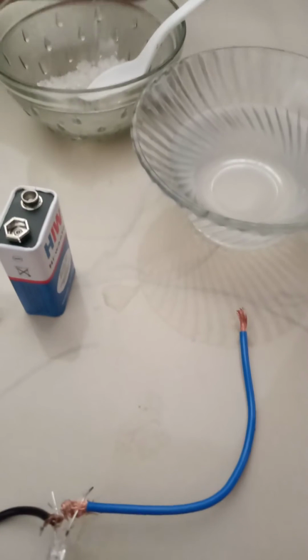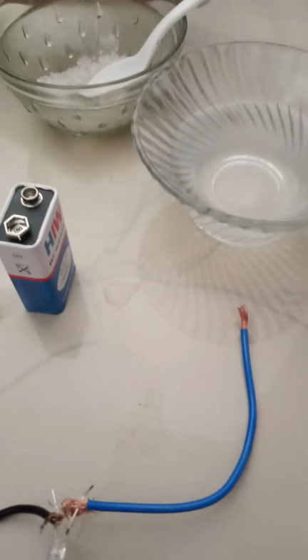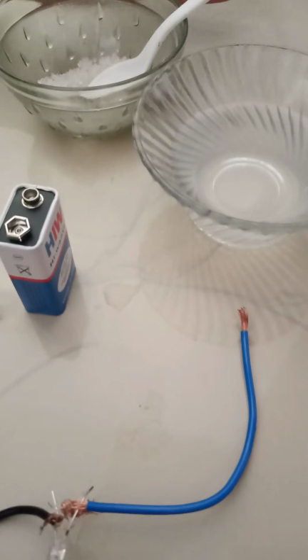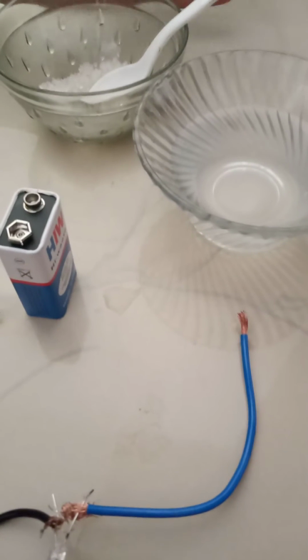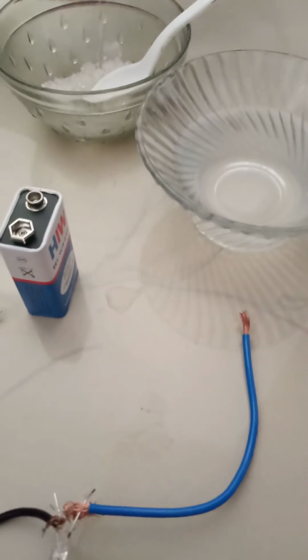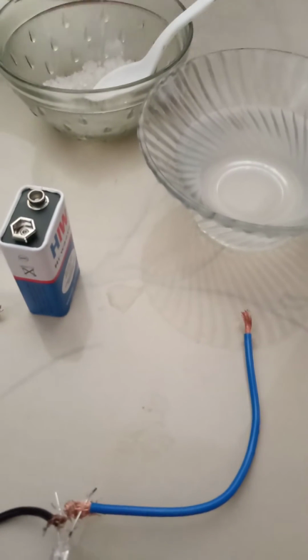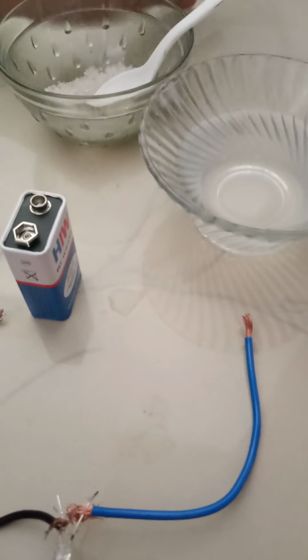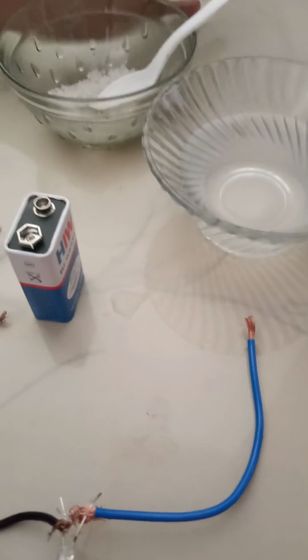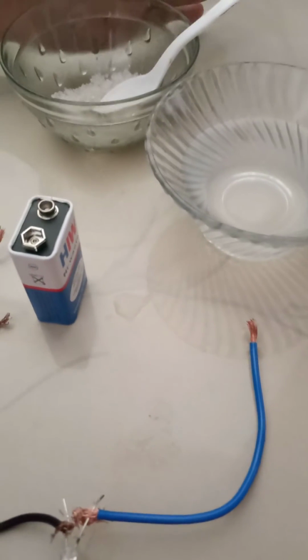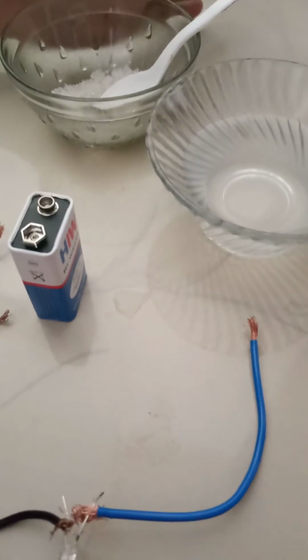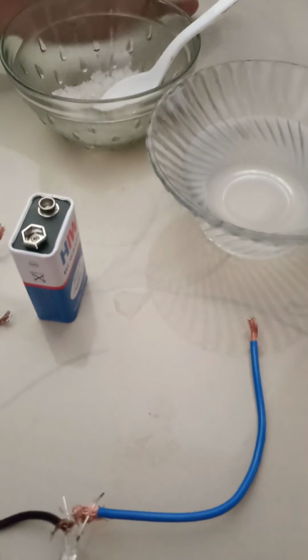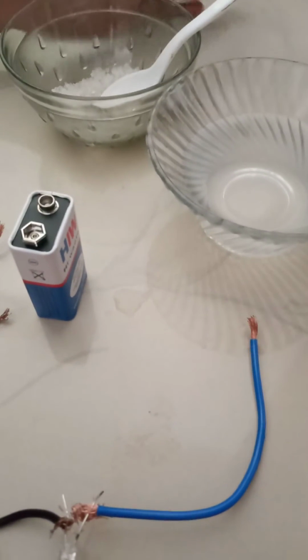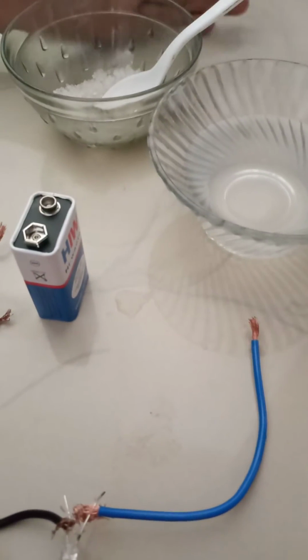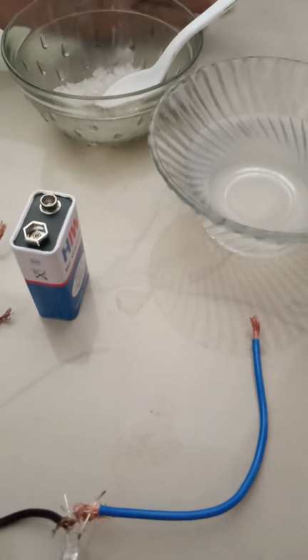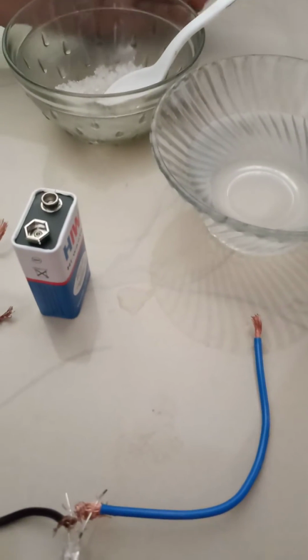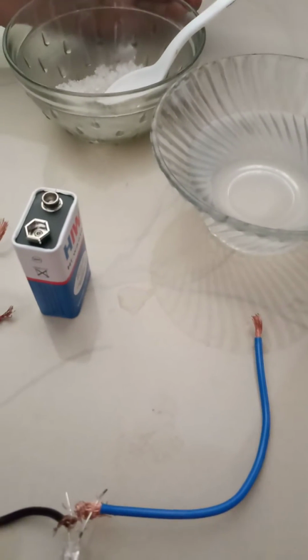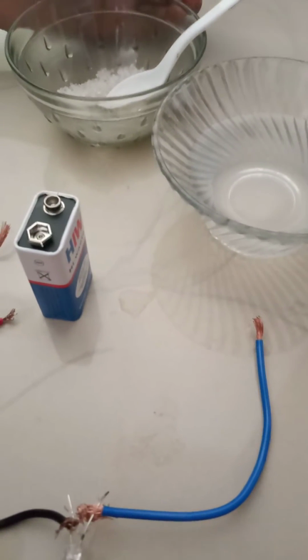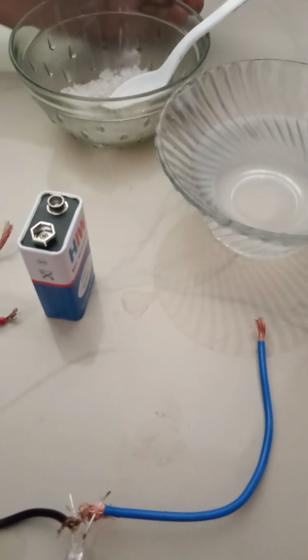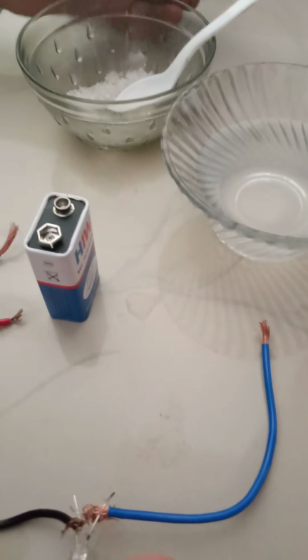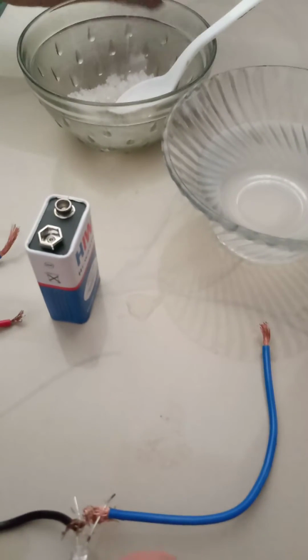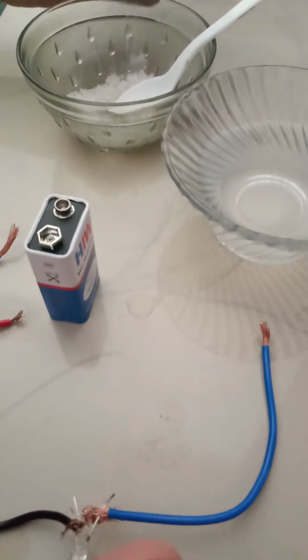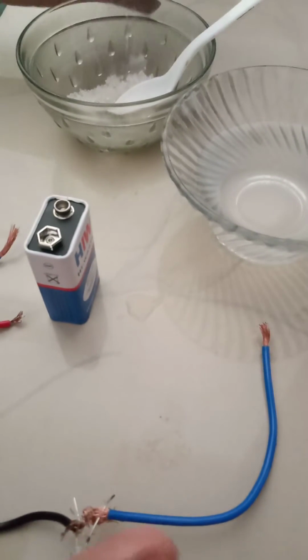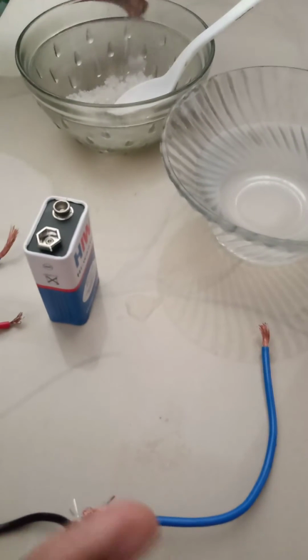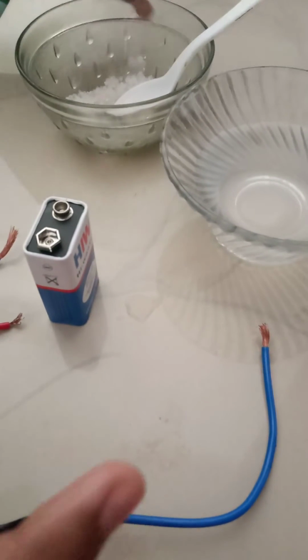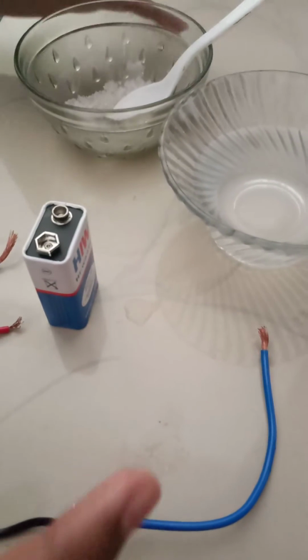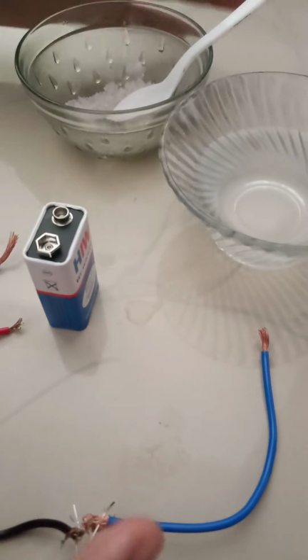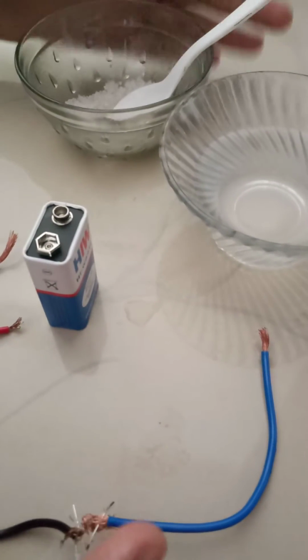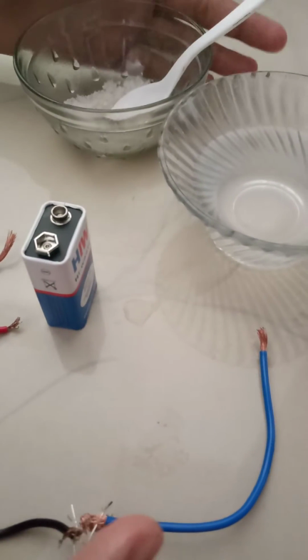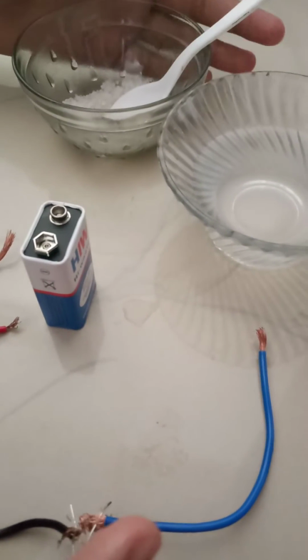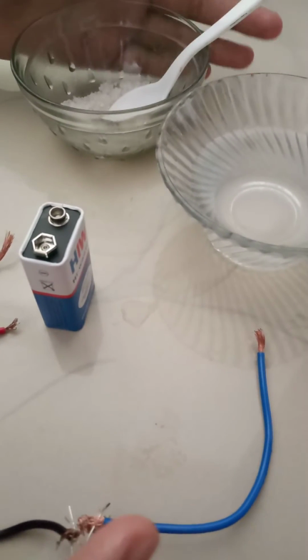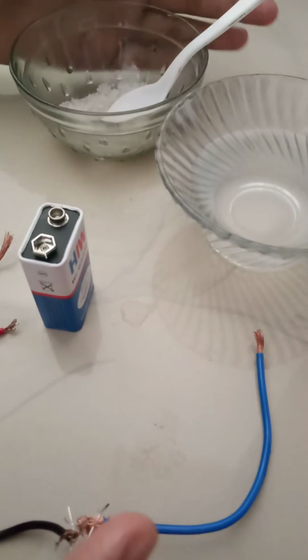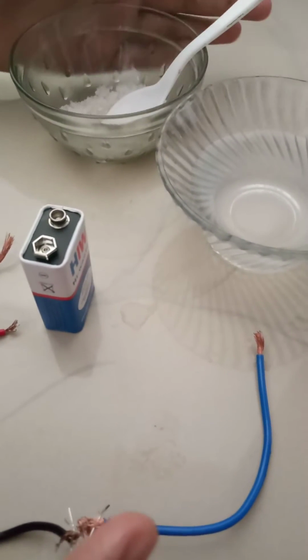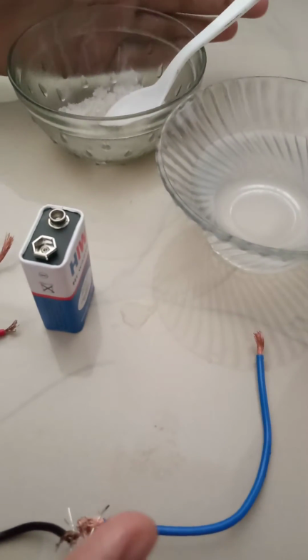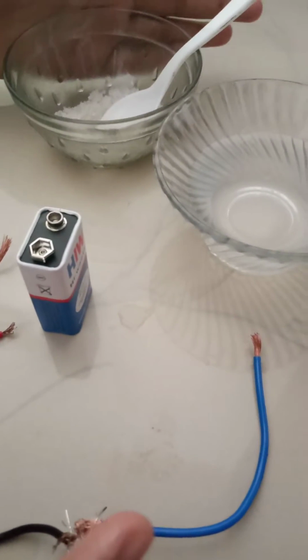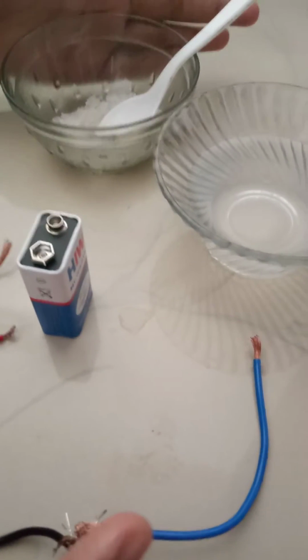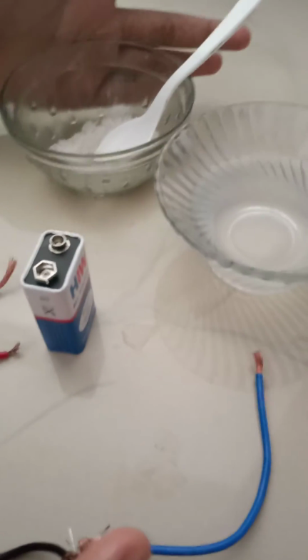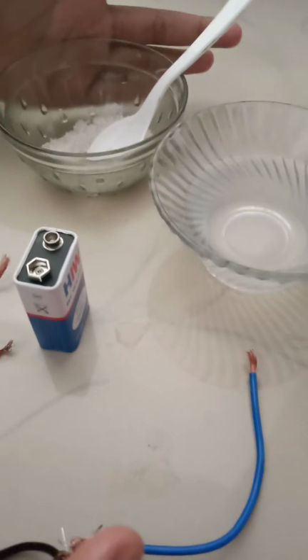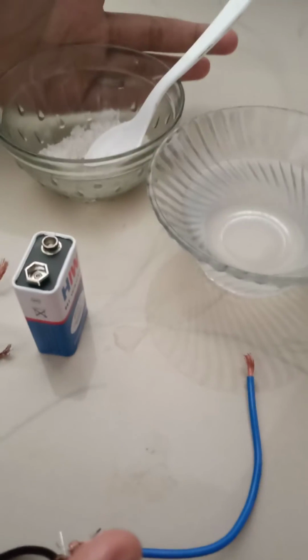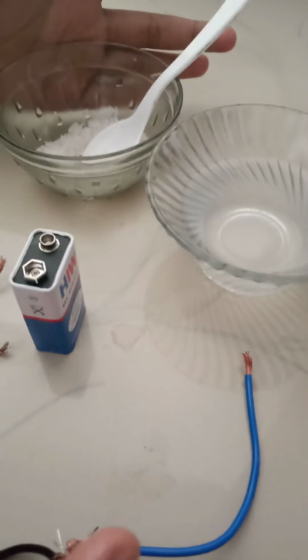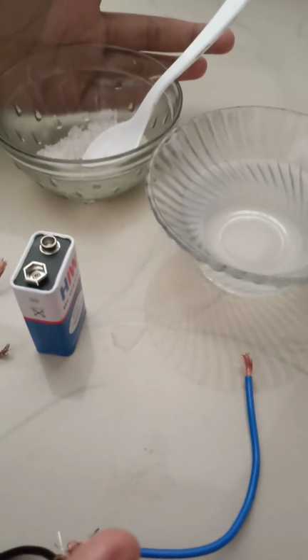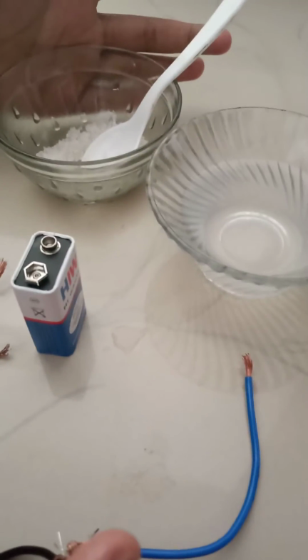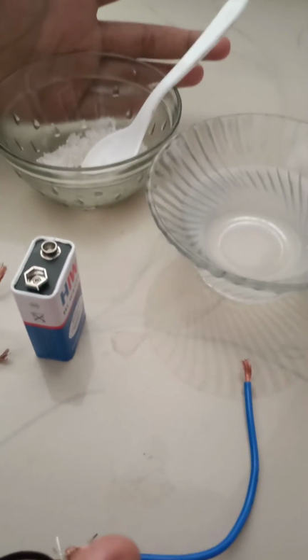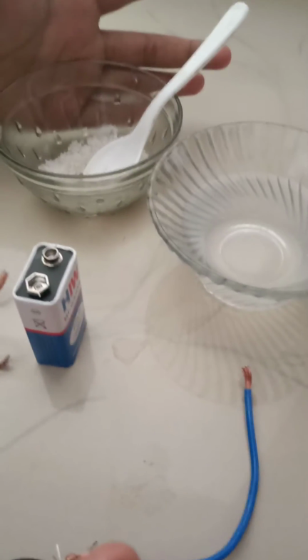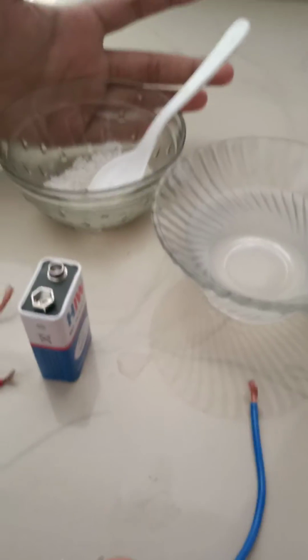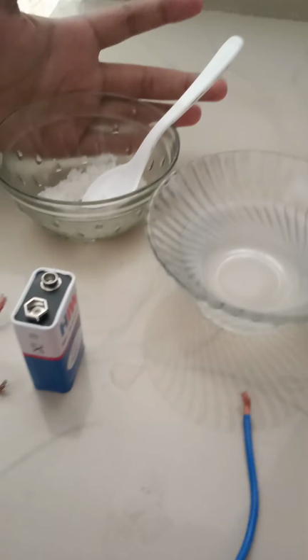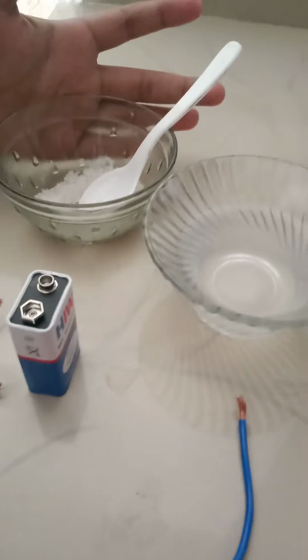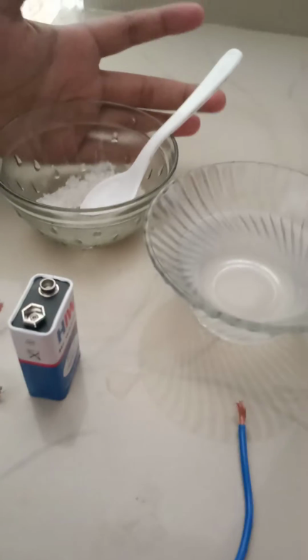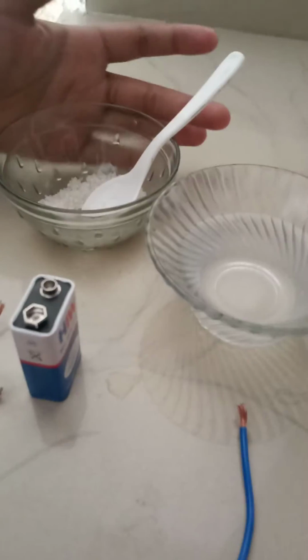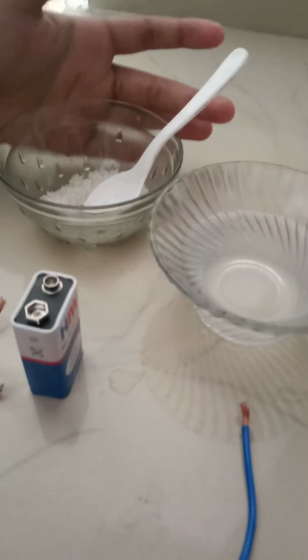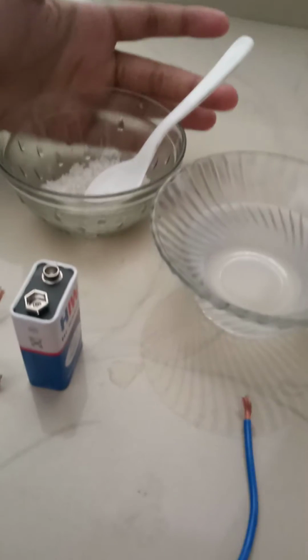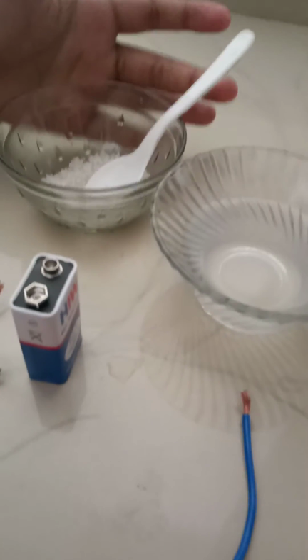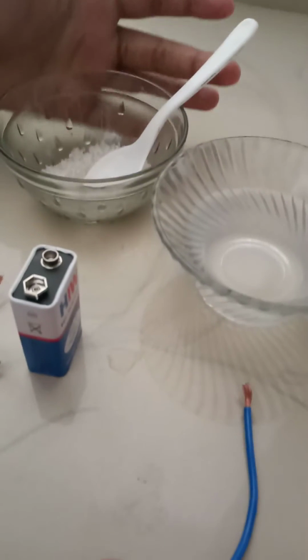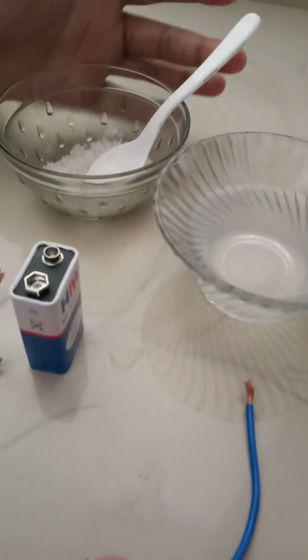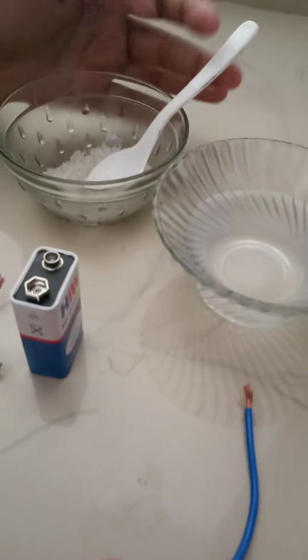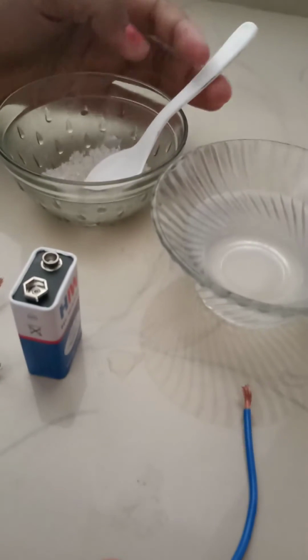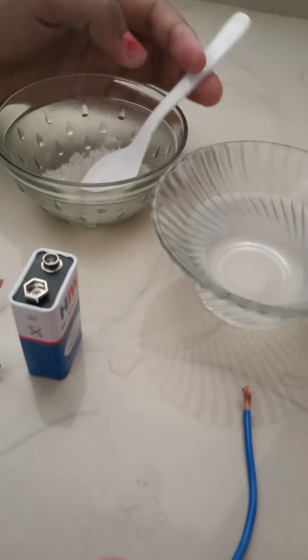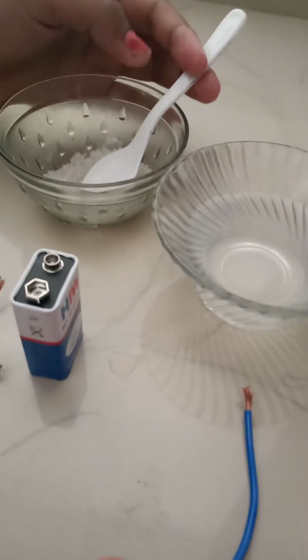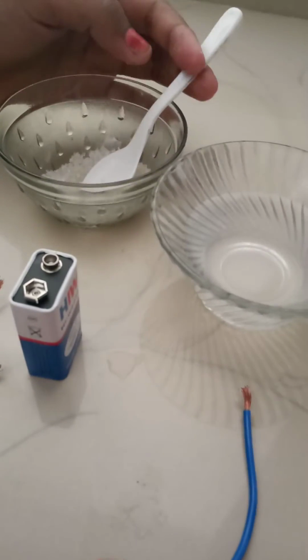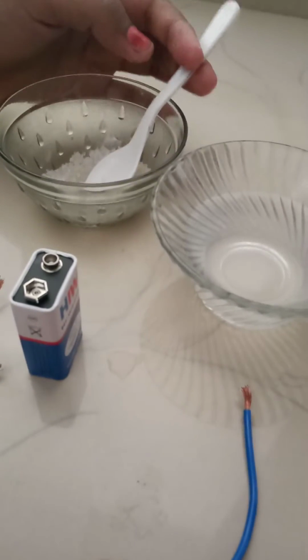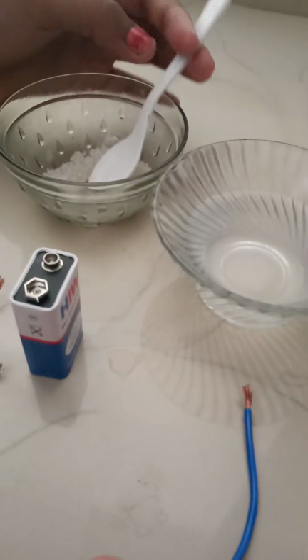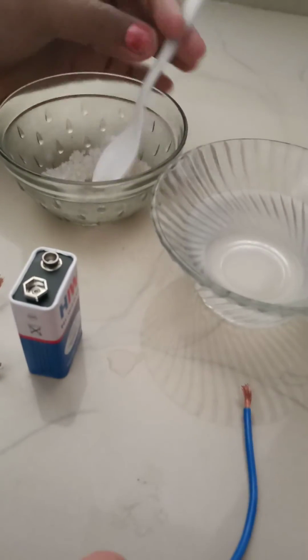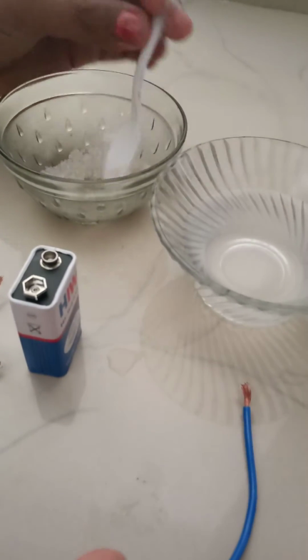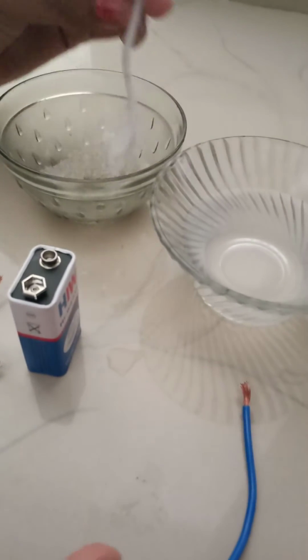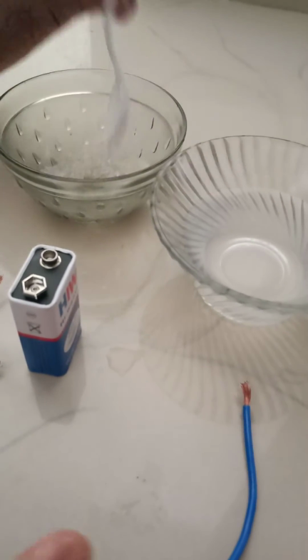Good morning everyone. Here we will check whether the water and sugar solution conducts electricity or not.